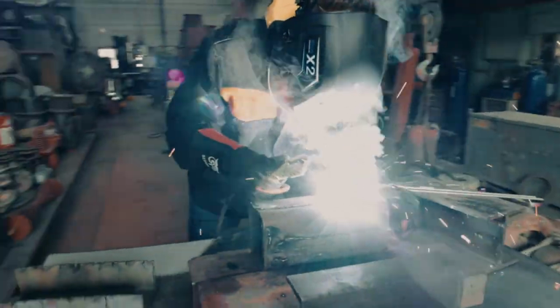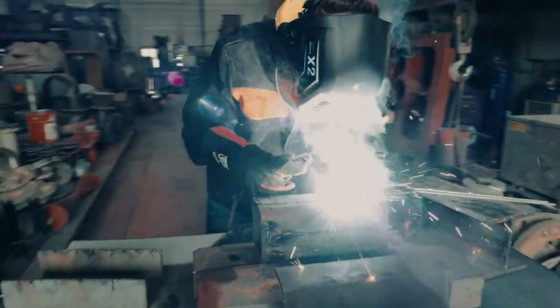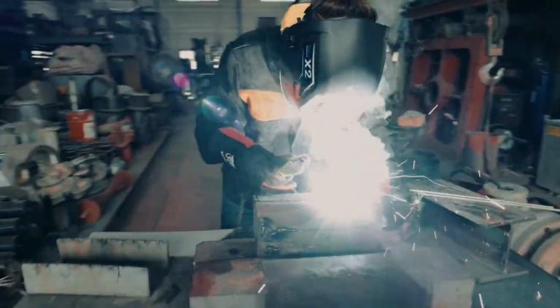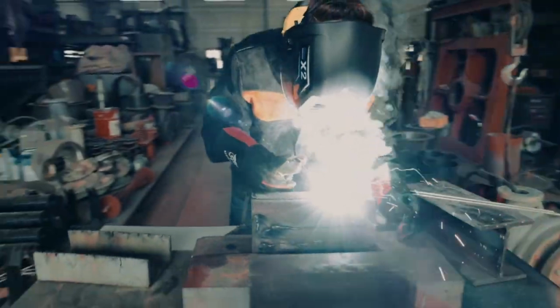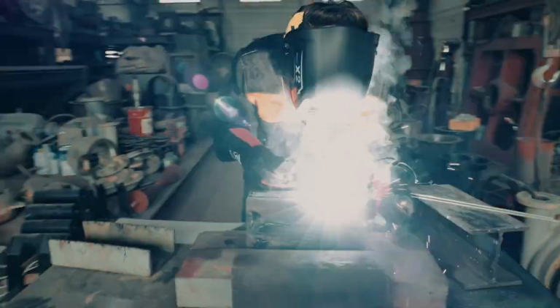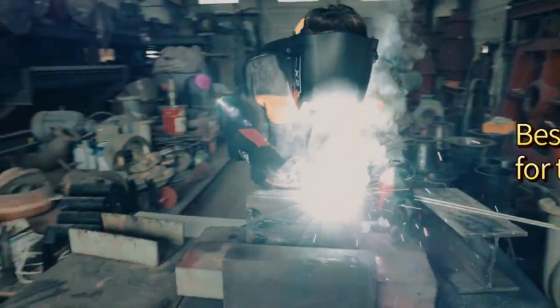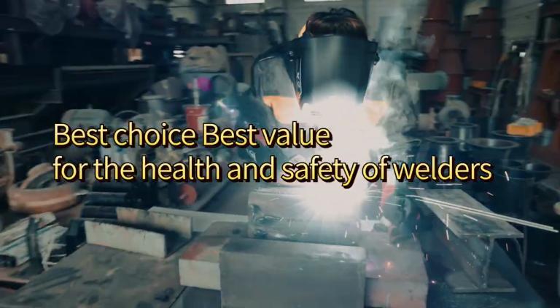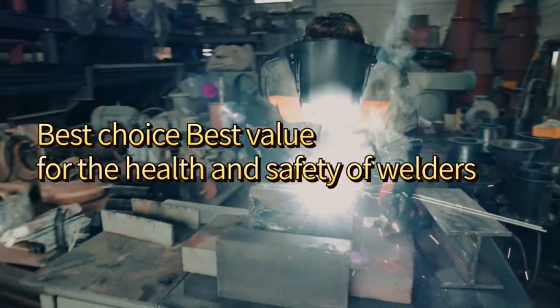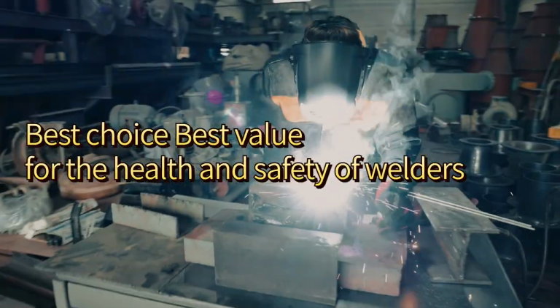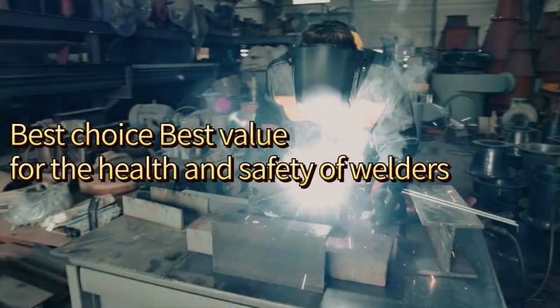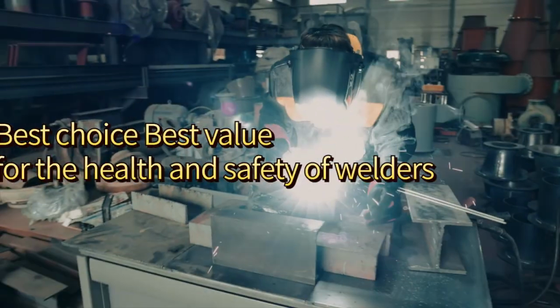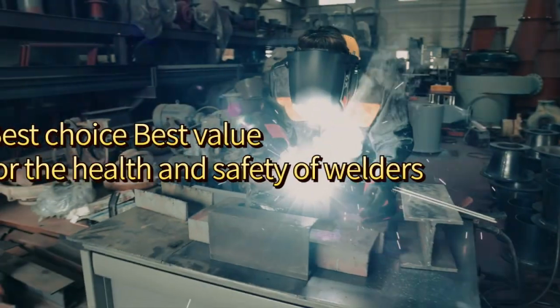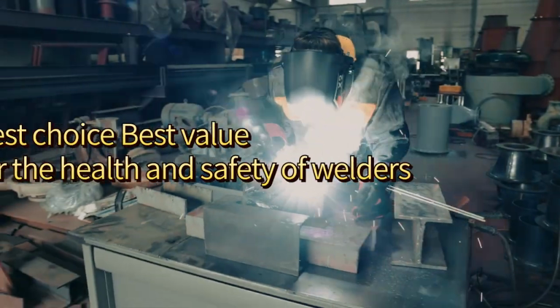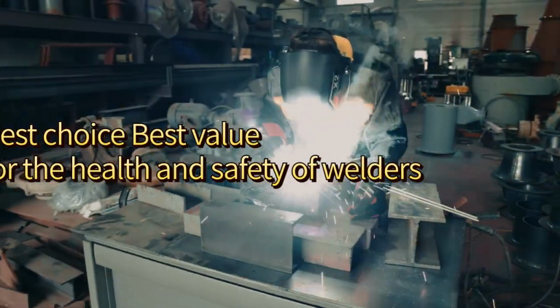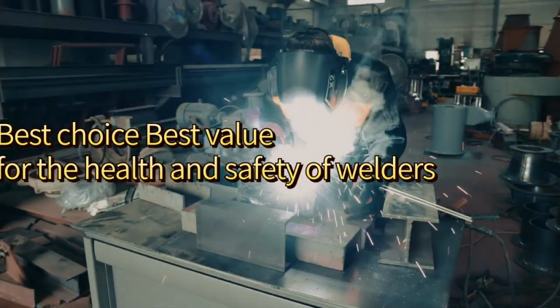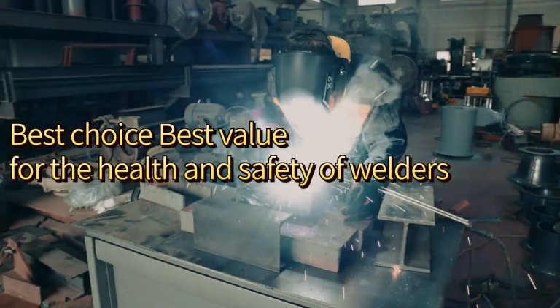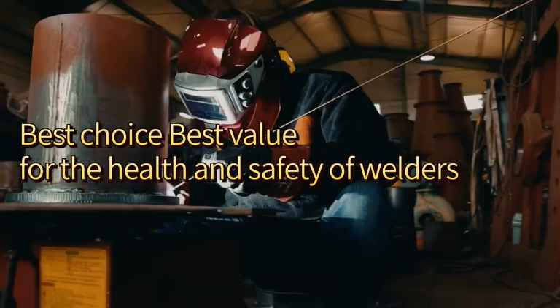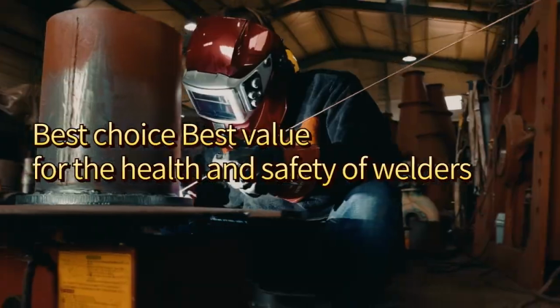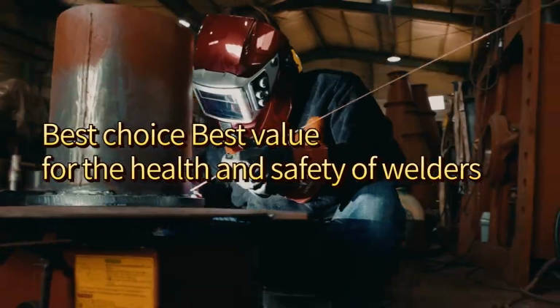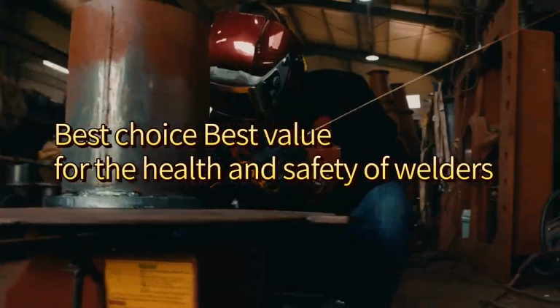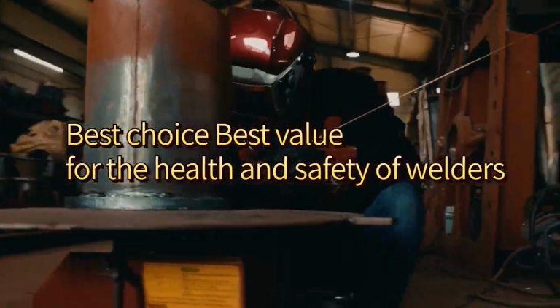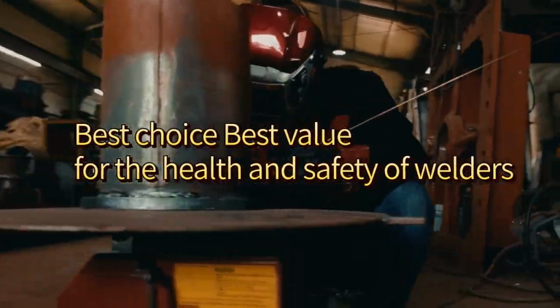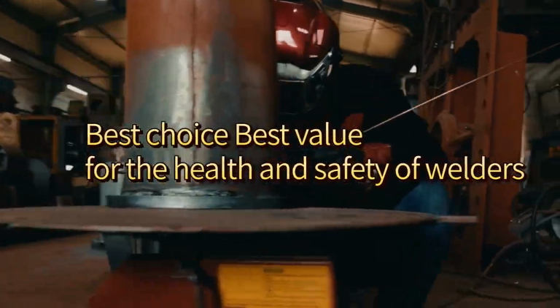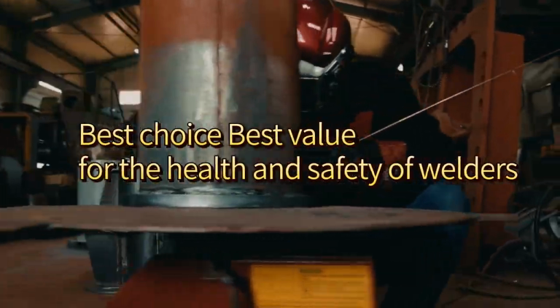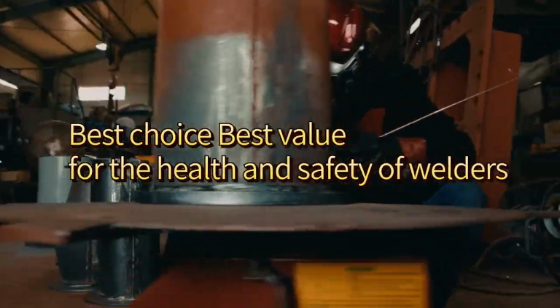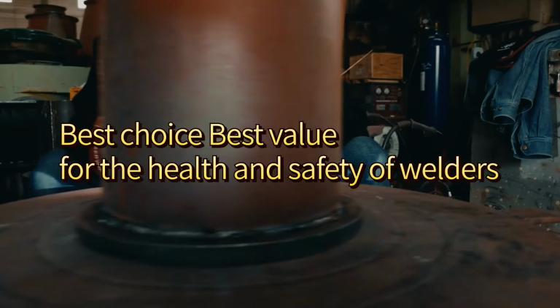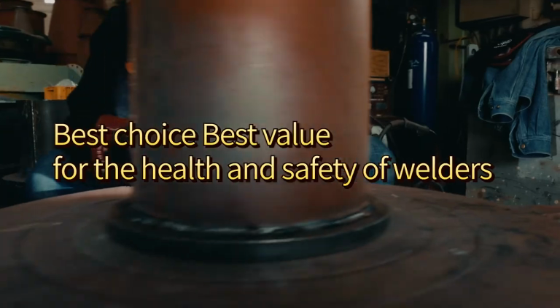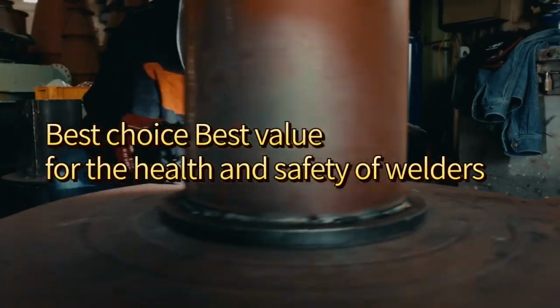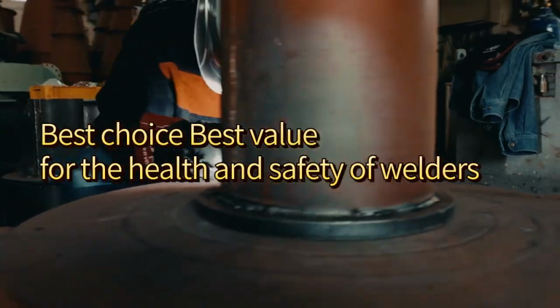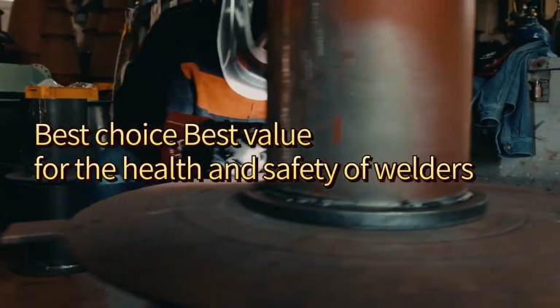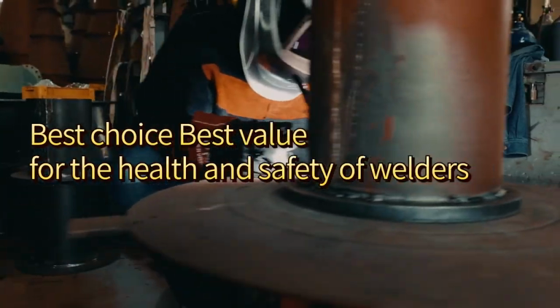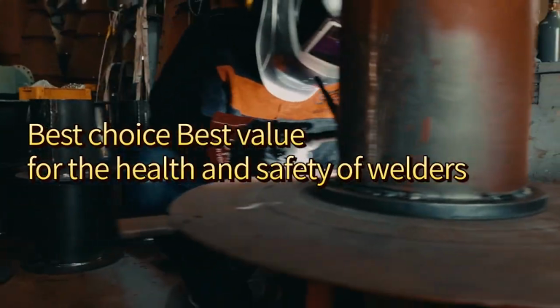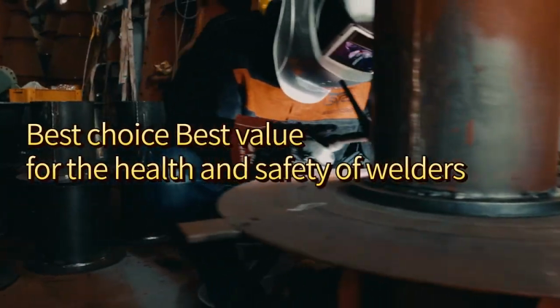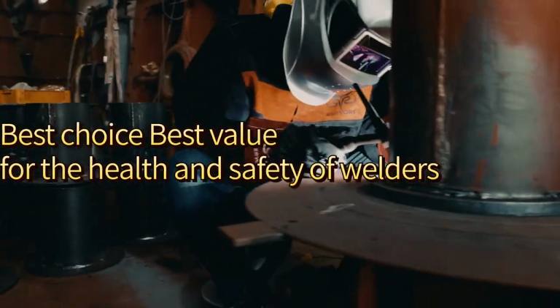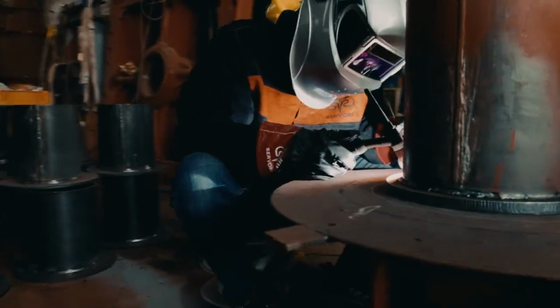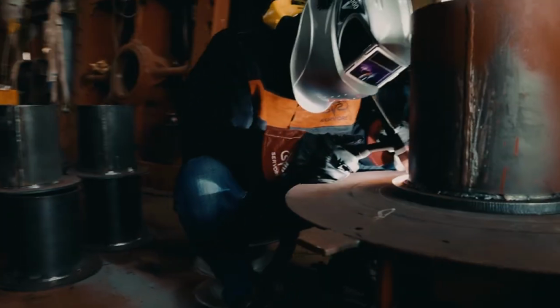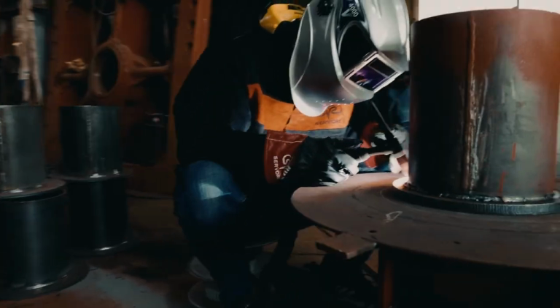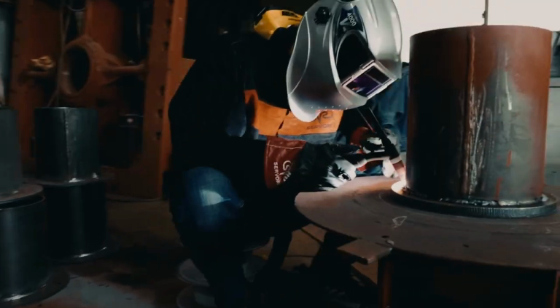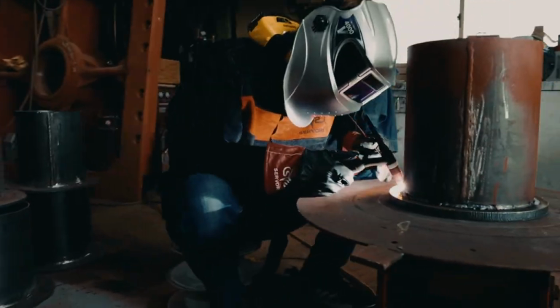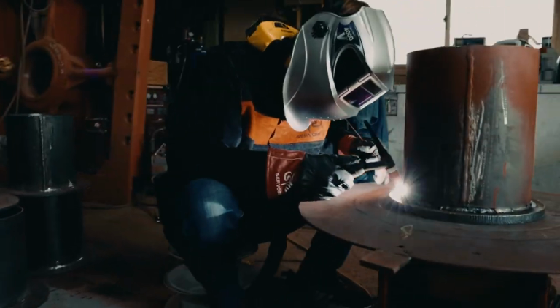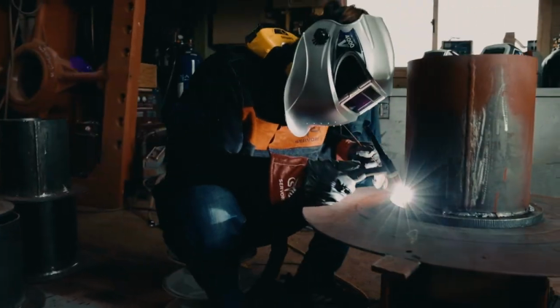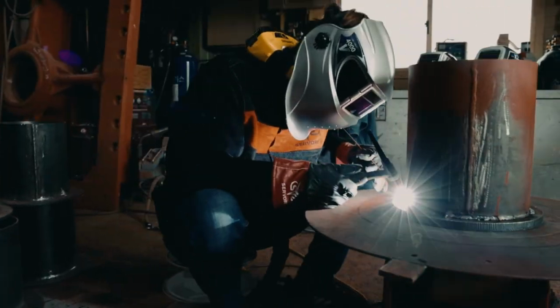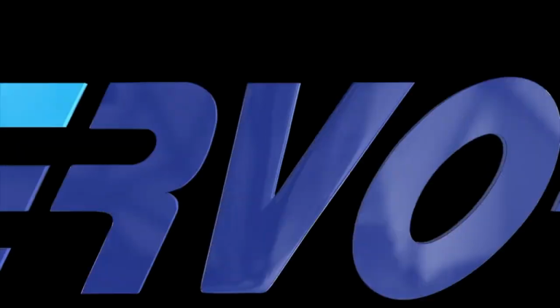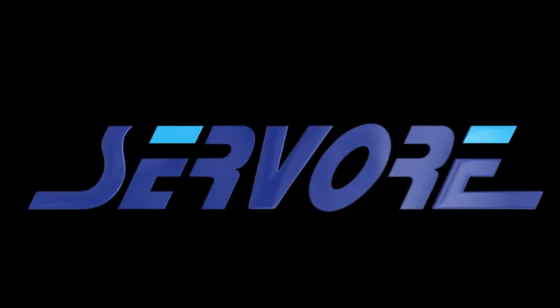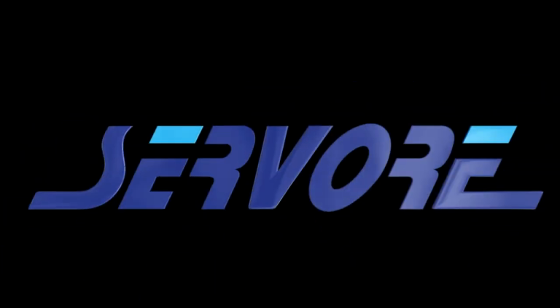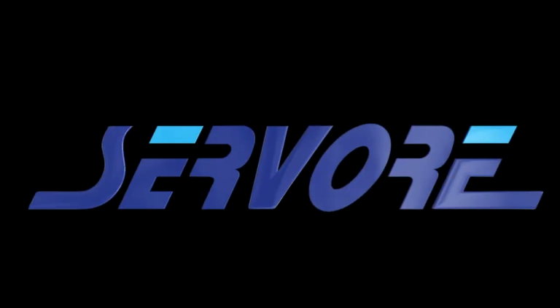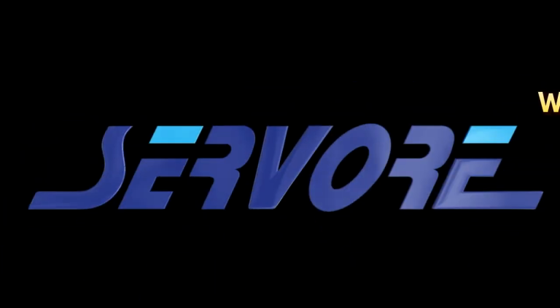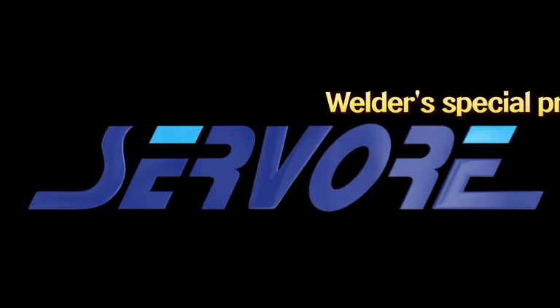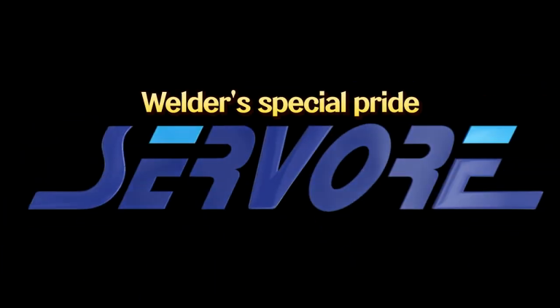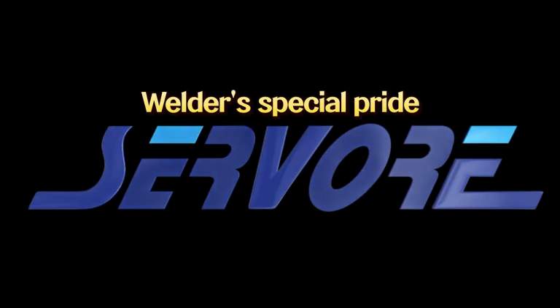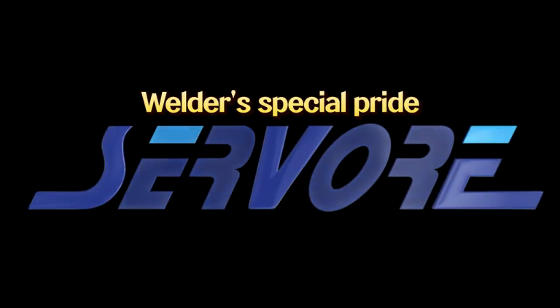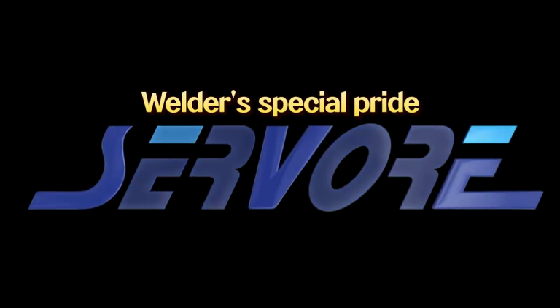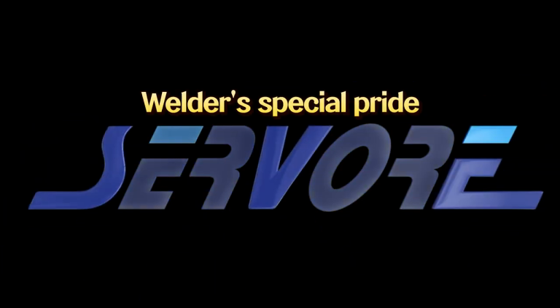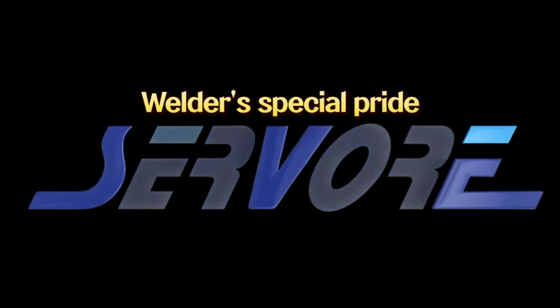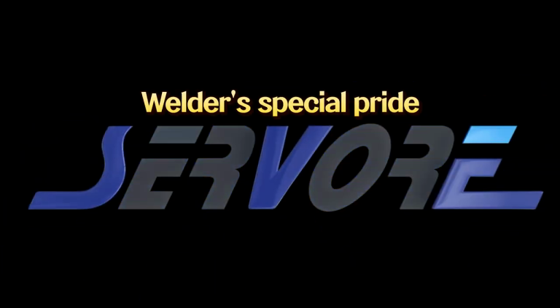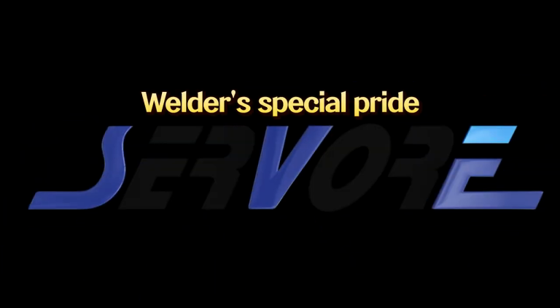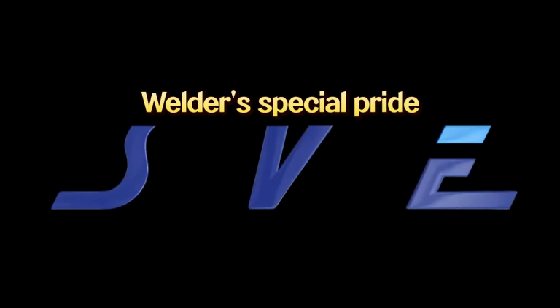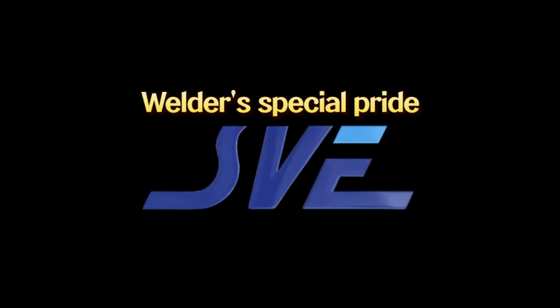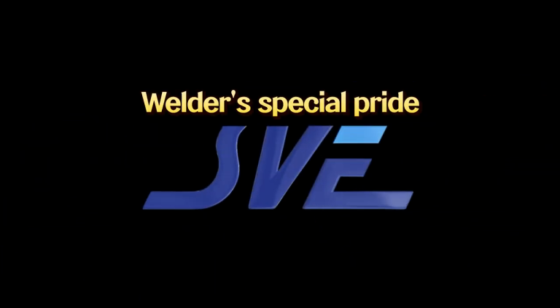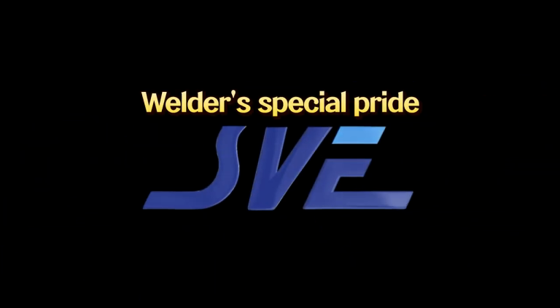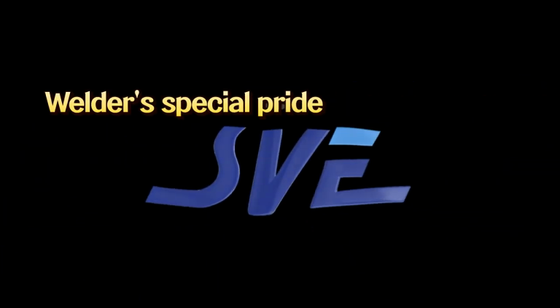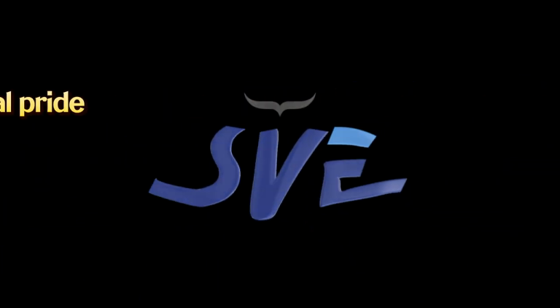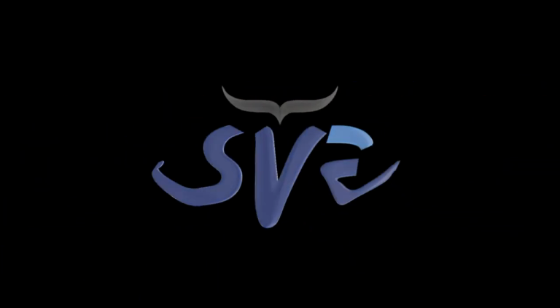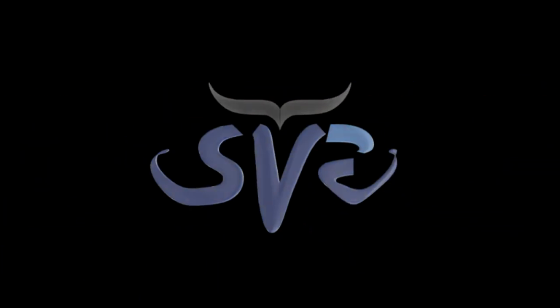Best choice, best value for the health and safety of welders. Welger's special pride — Savore.